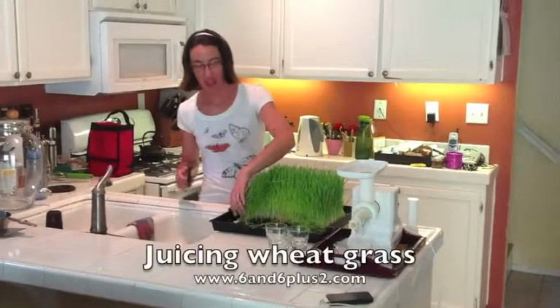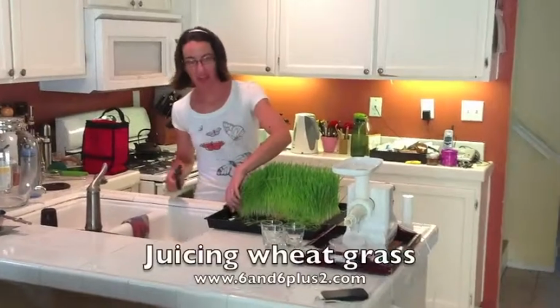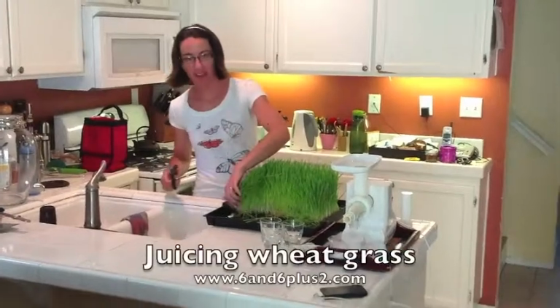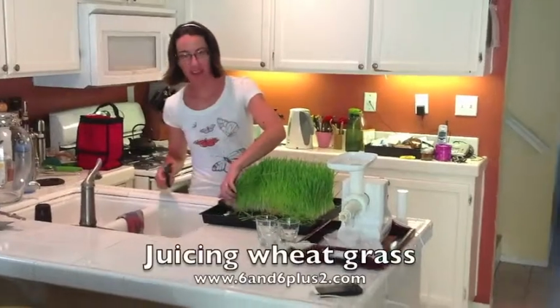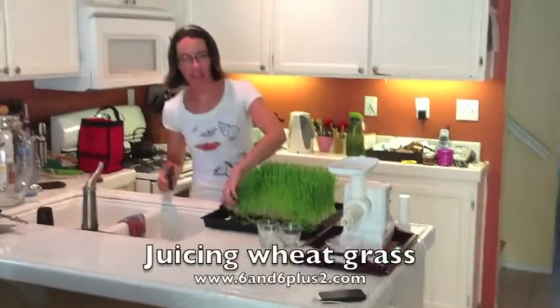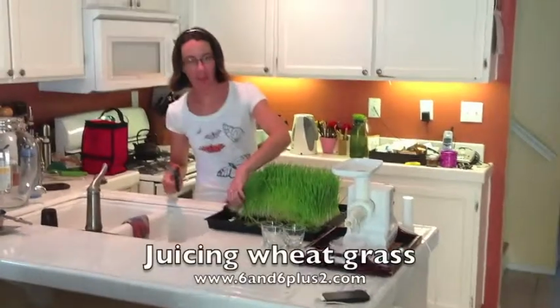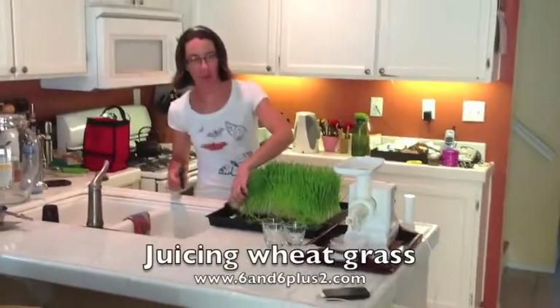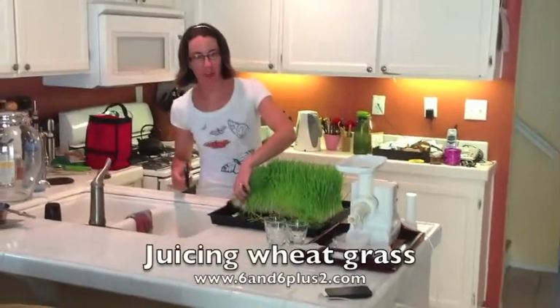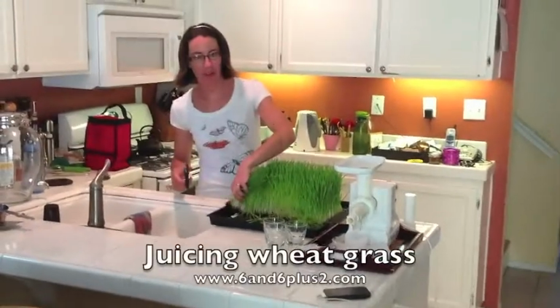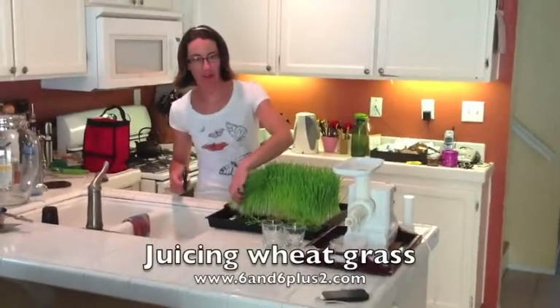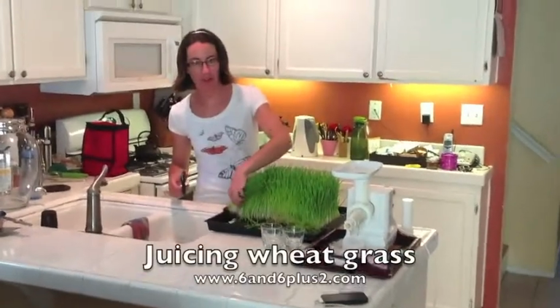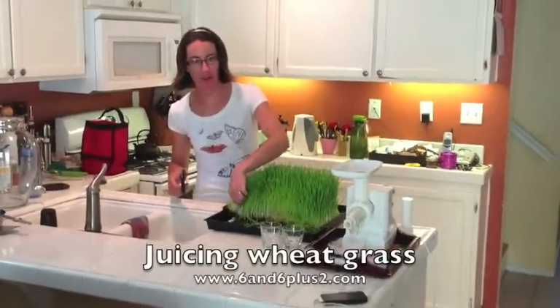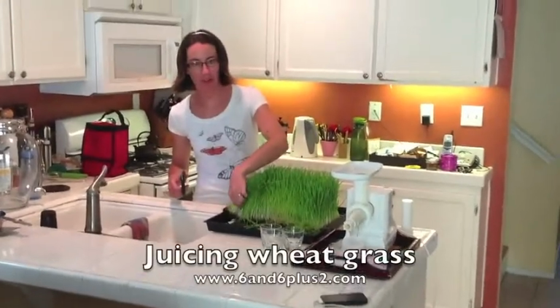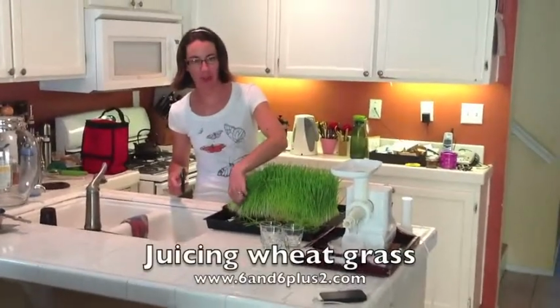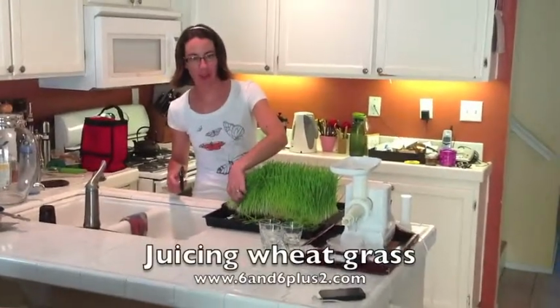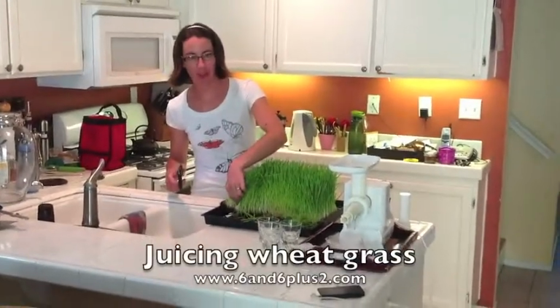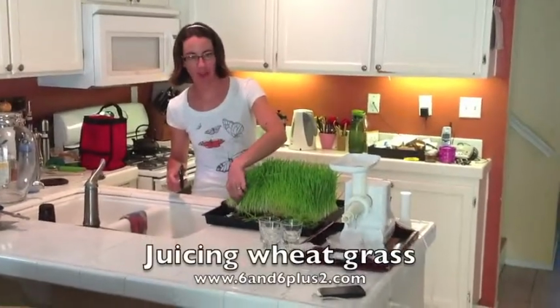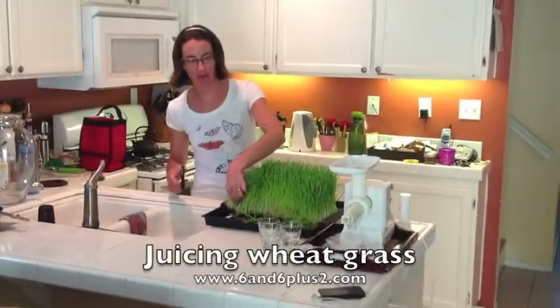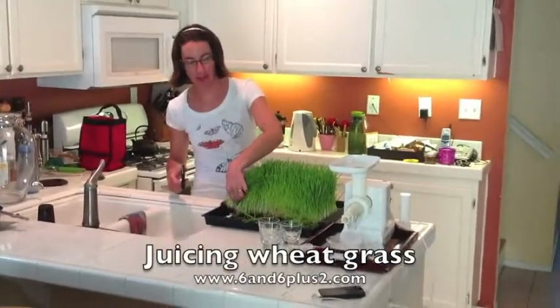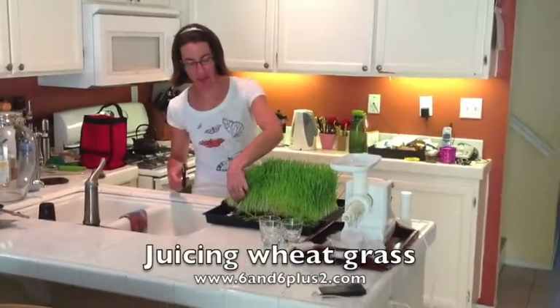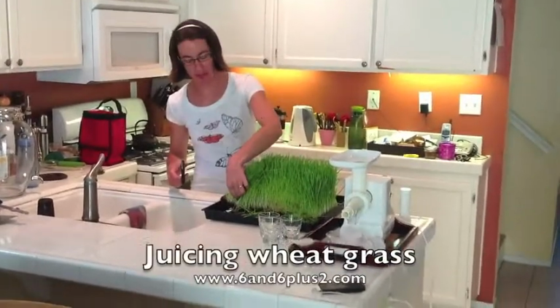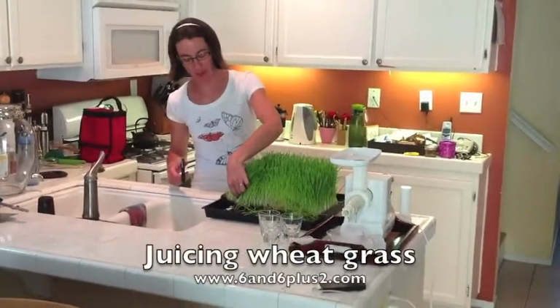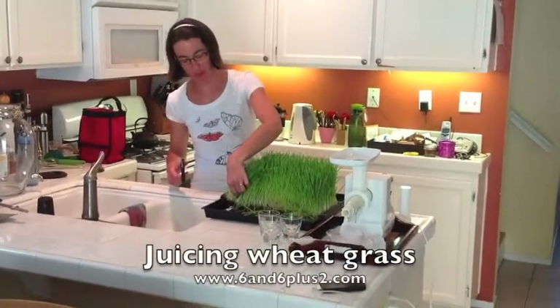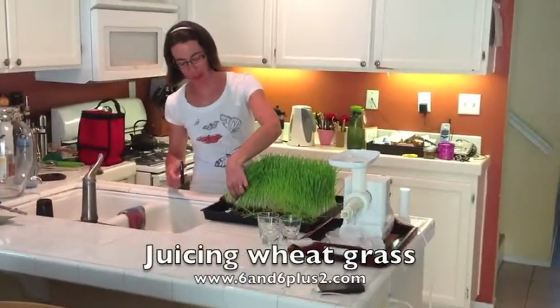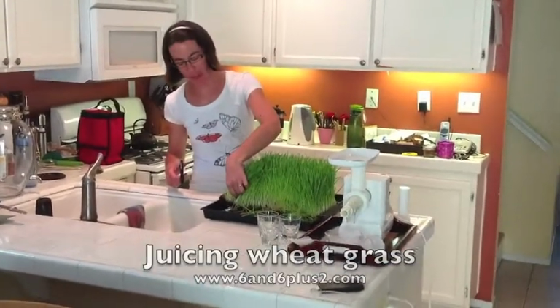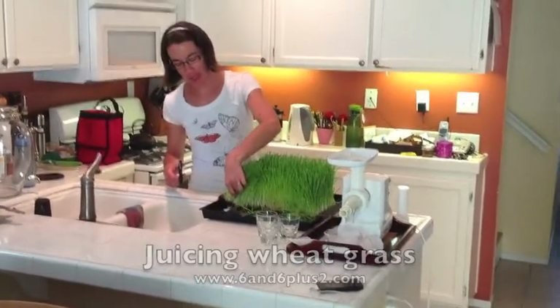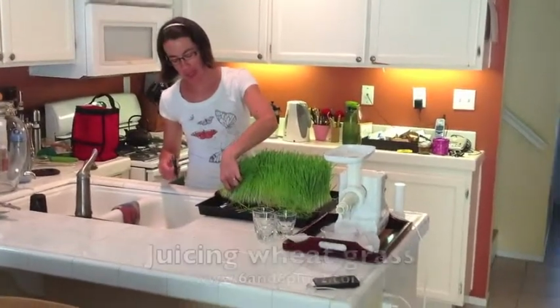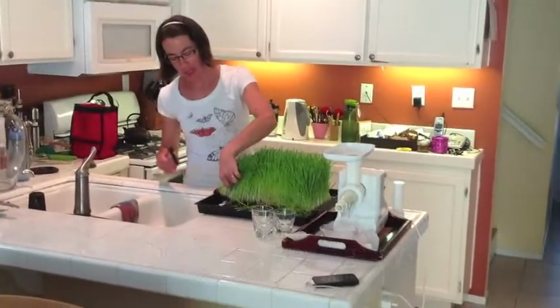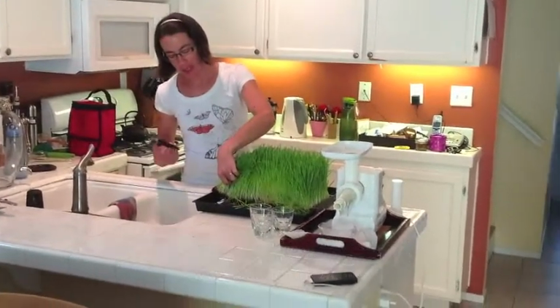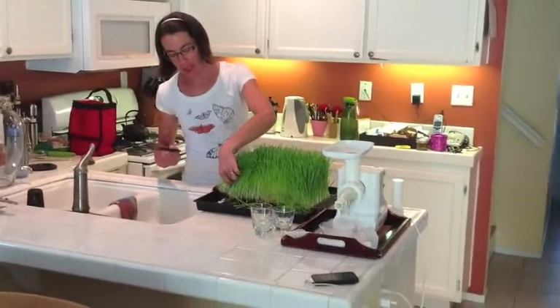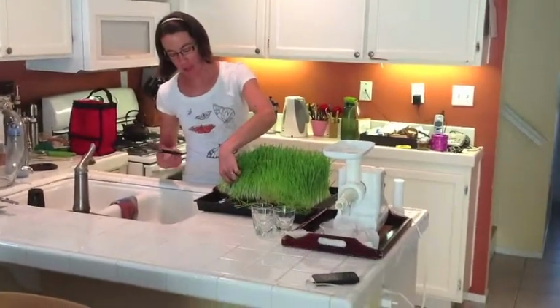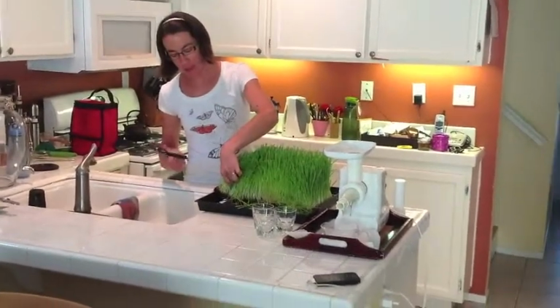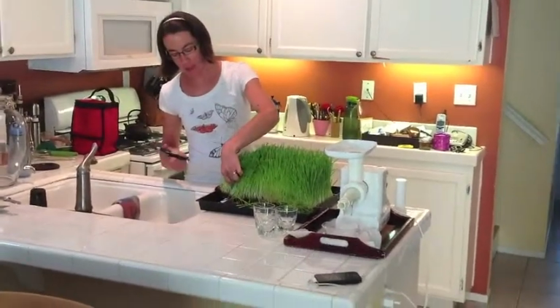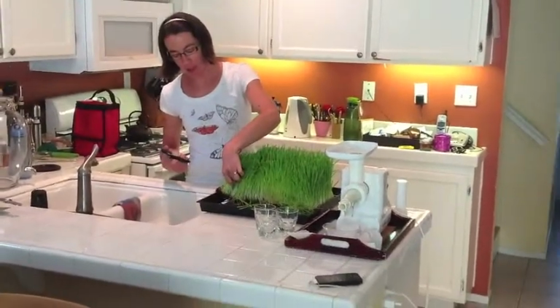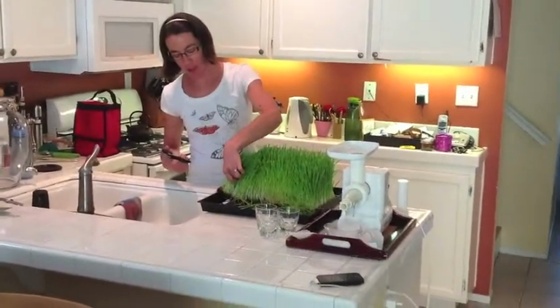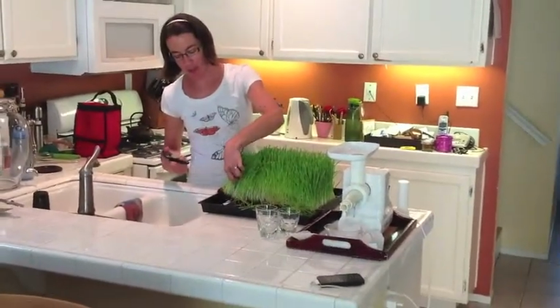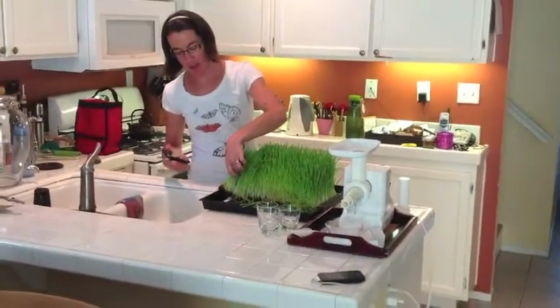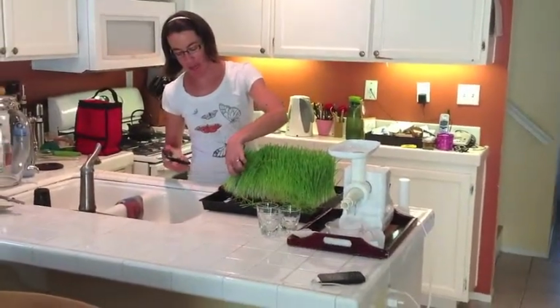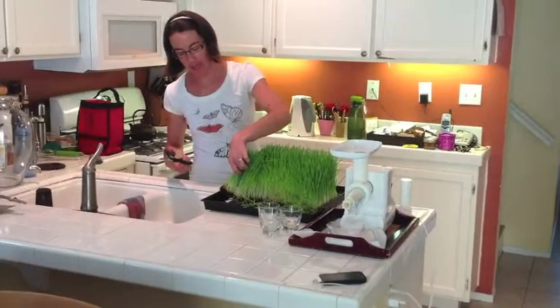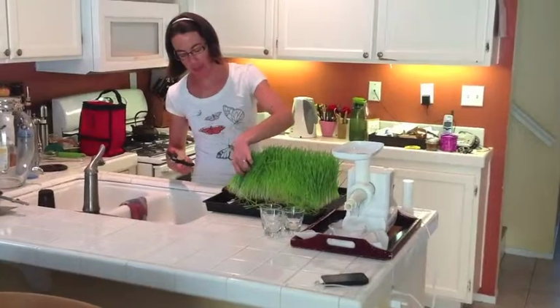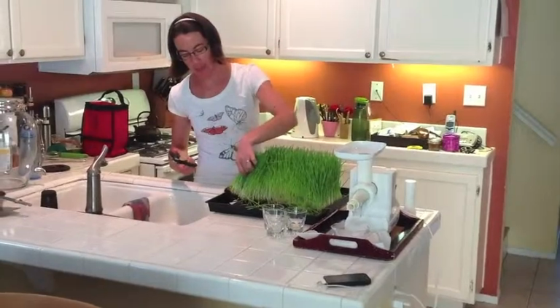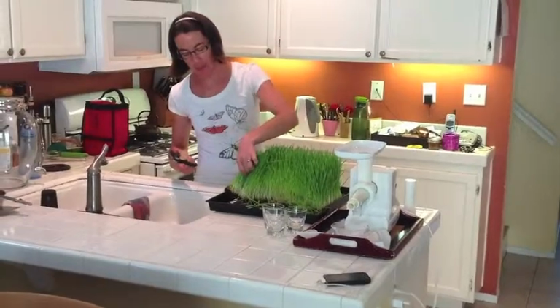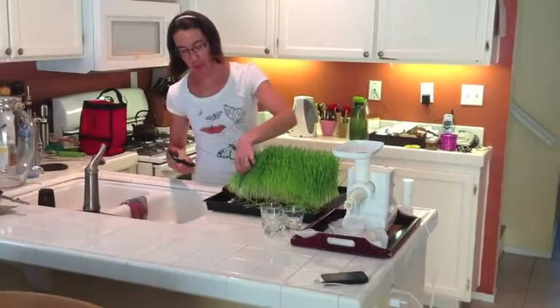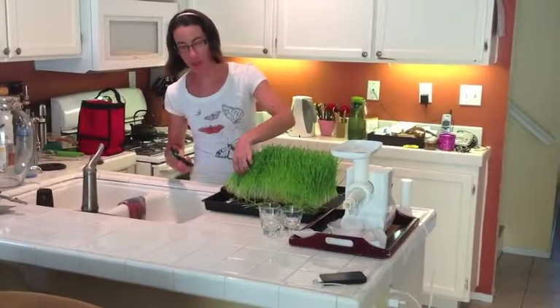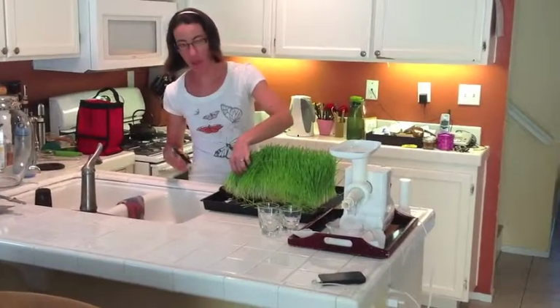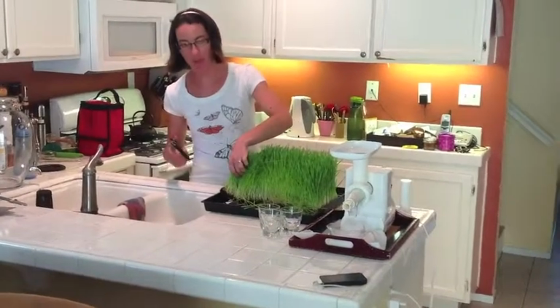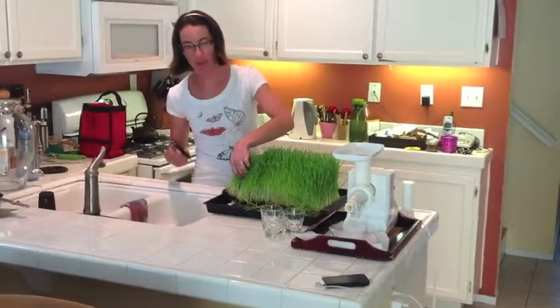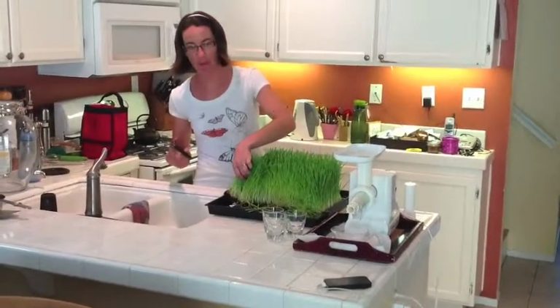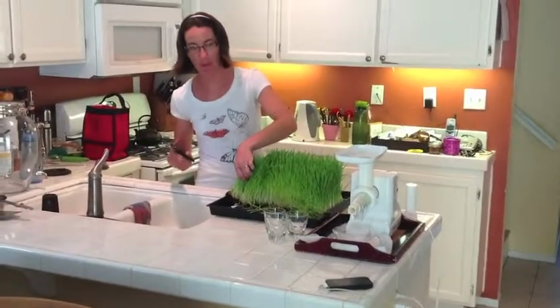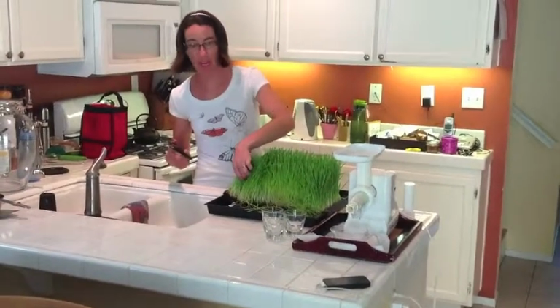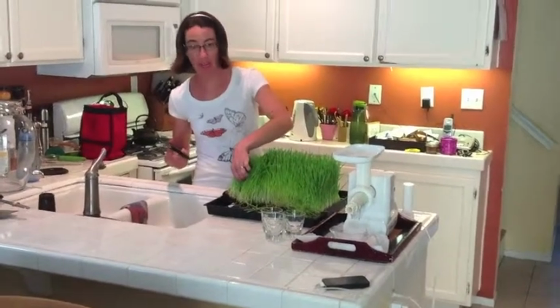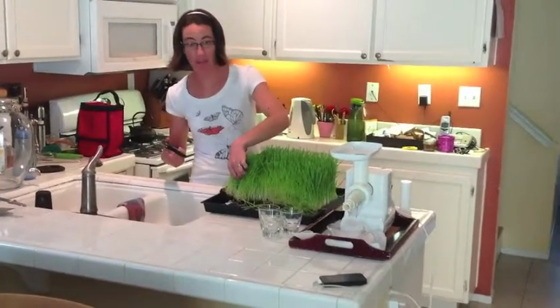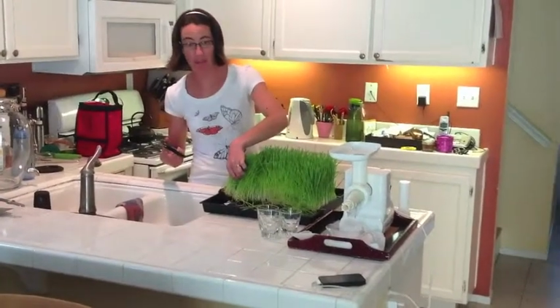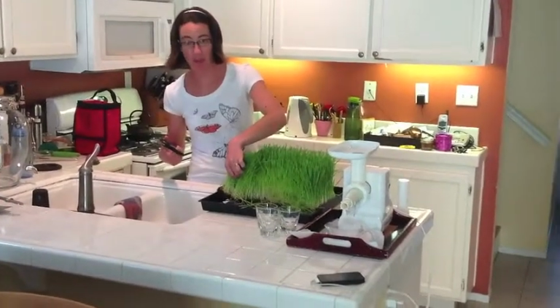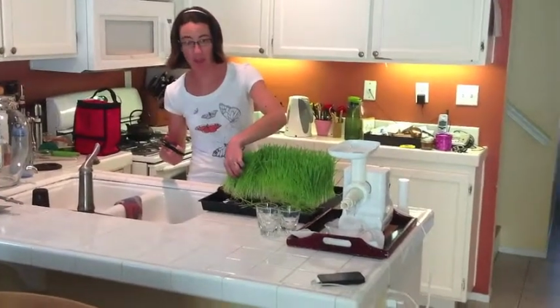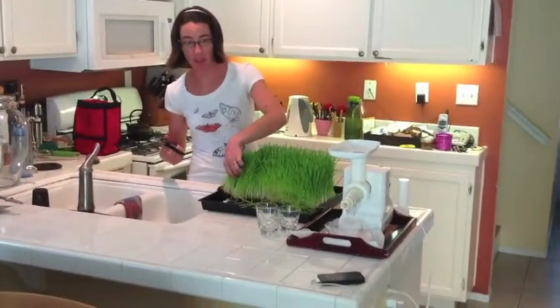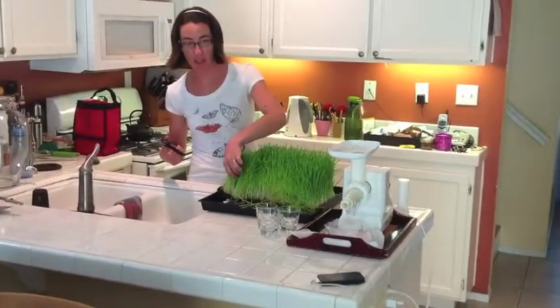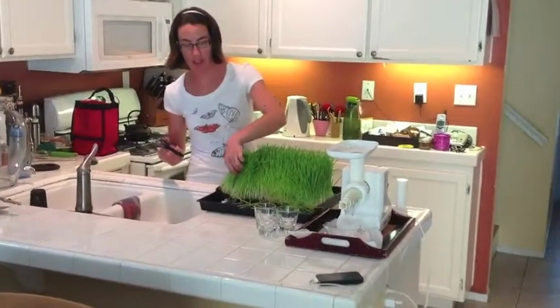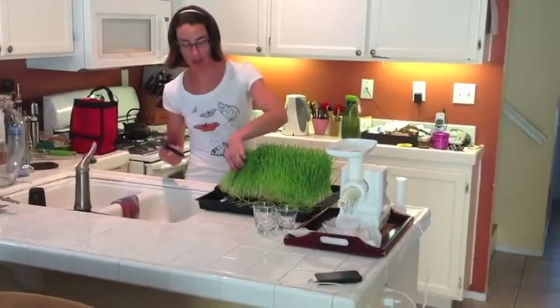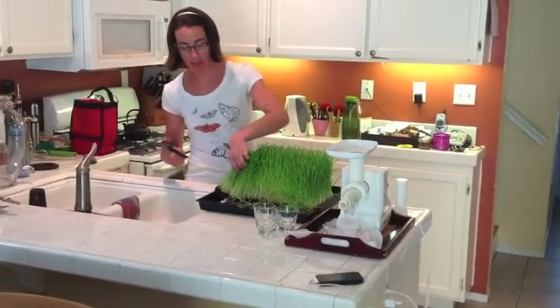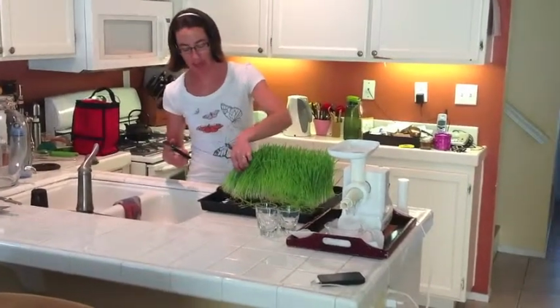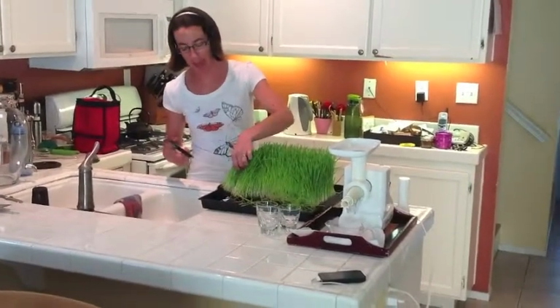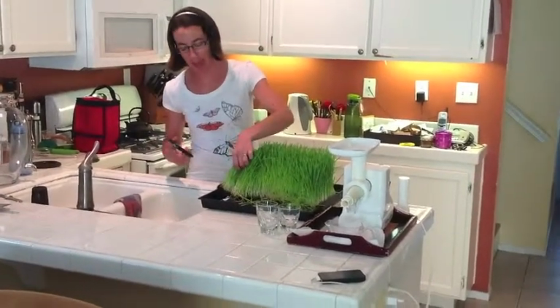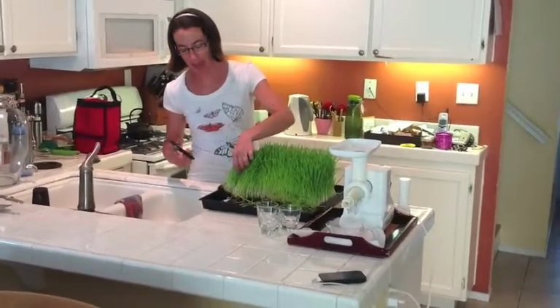This is some wheatgrass that we're going to juice today. It's very important when you get it, make sure you get it from a very reliable source and try to get it organic.